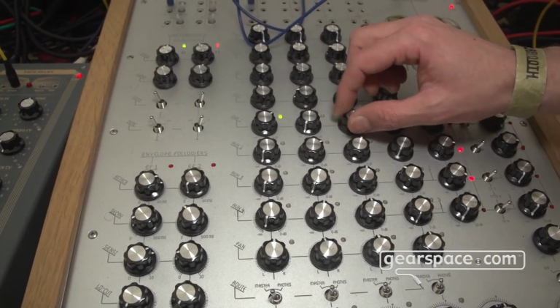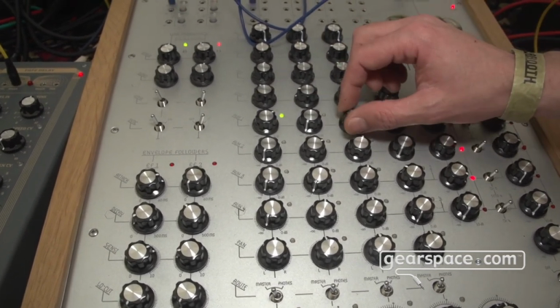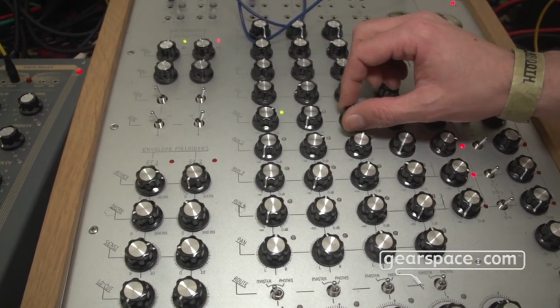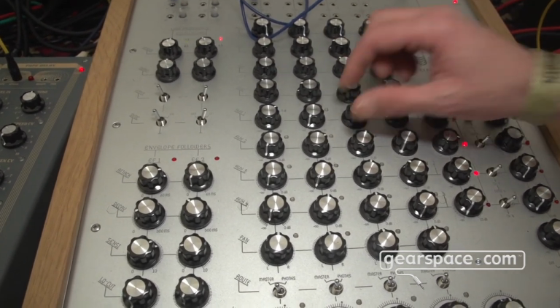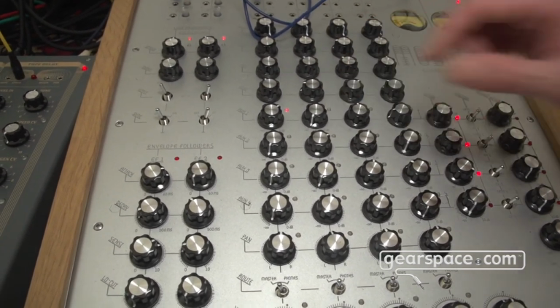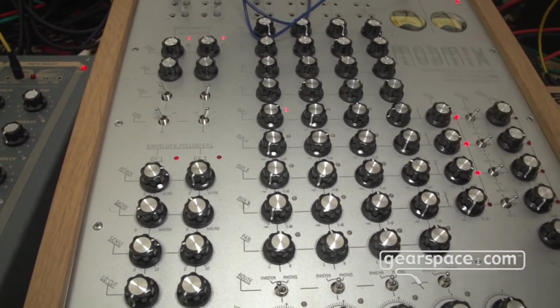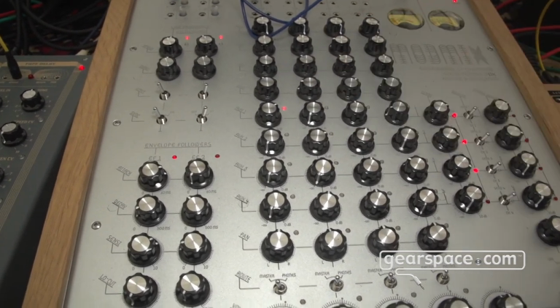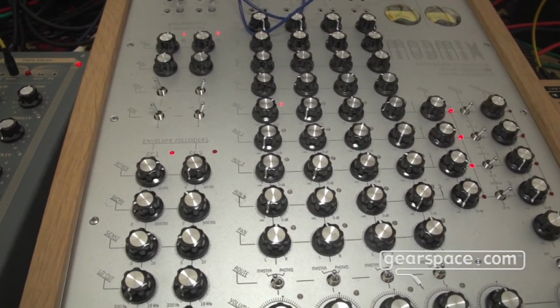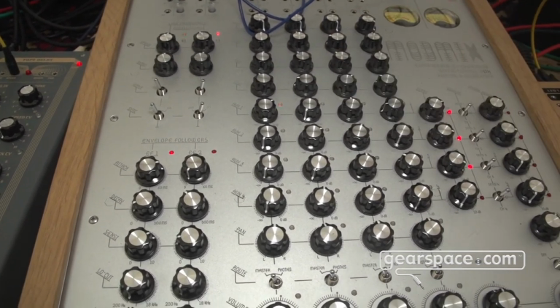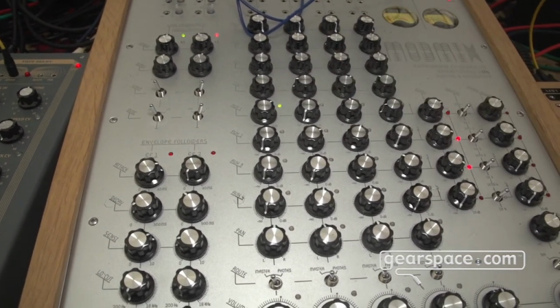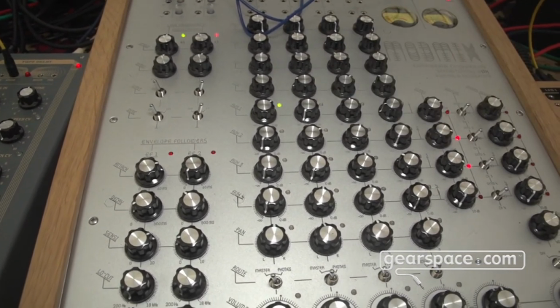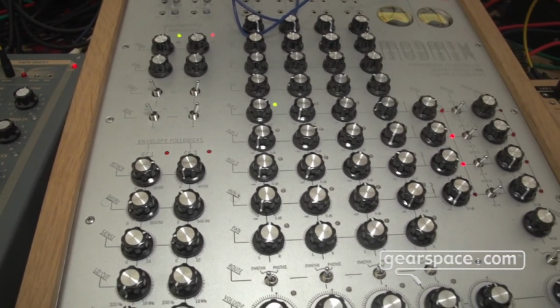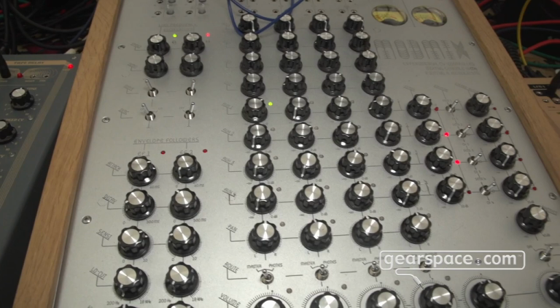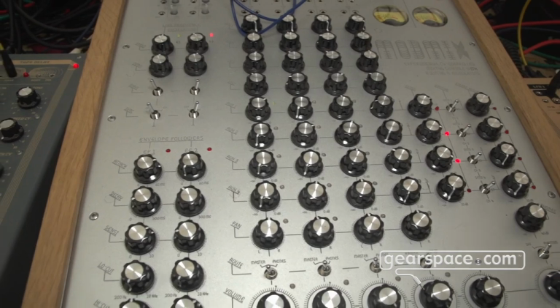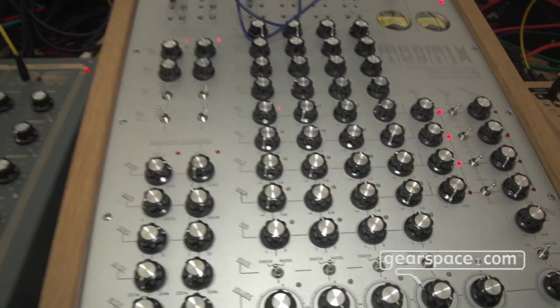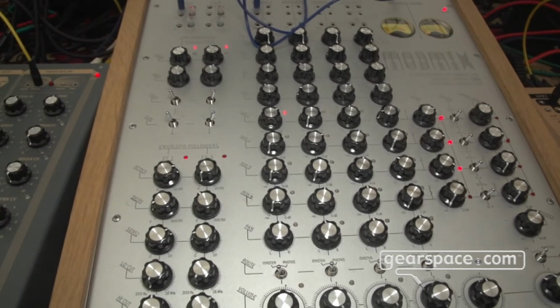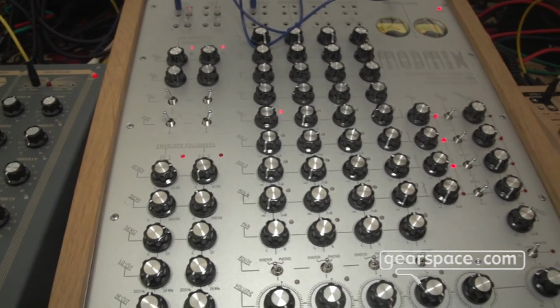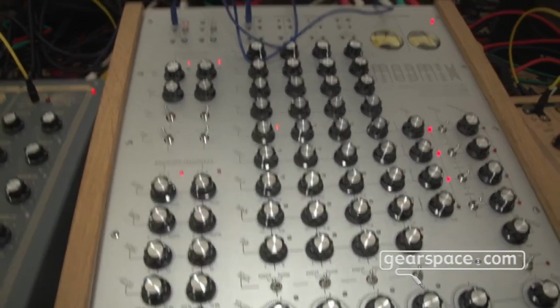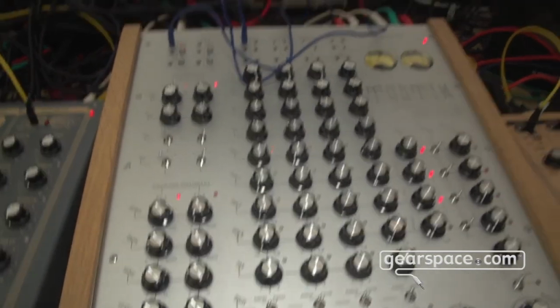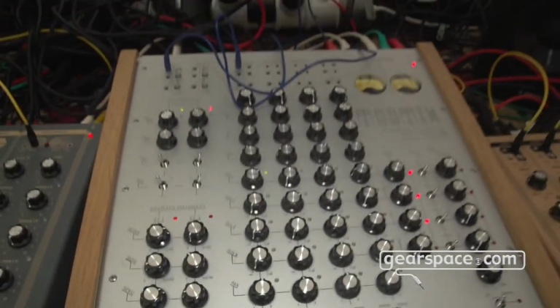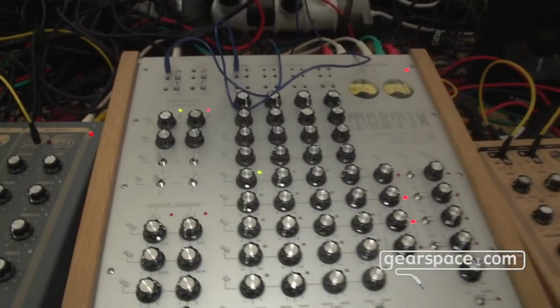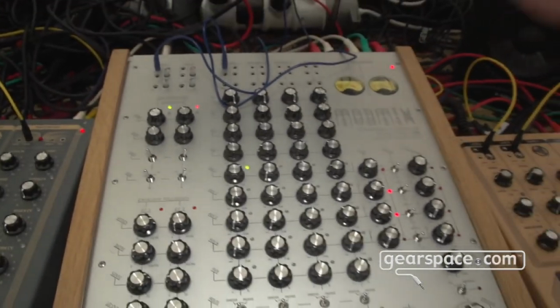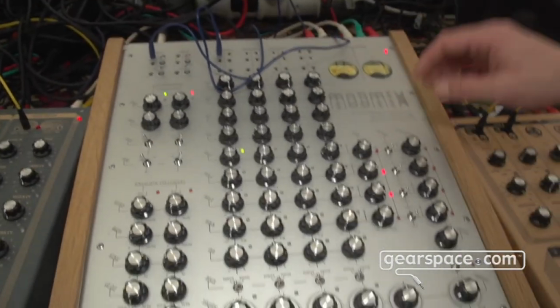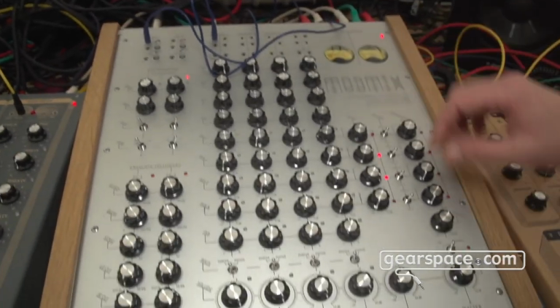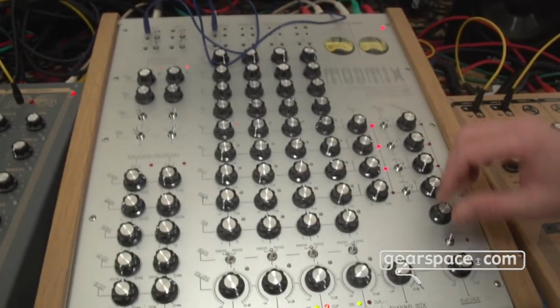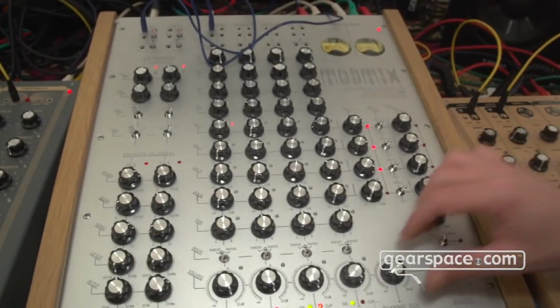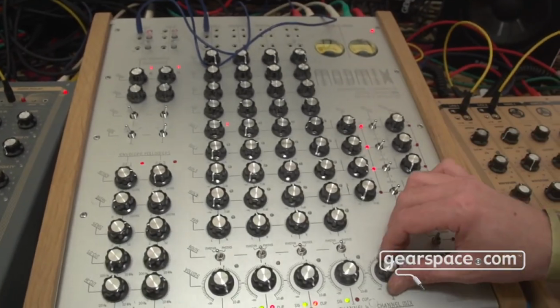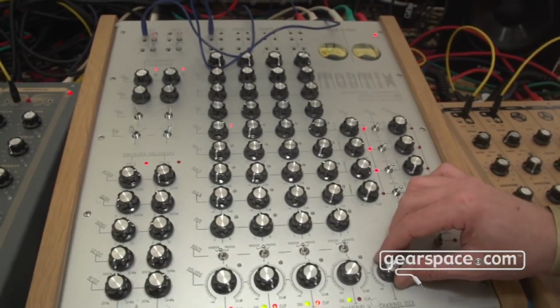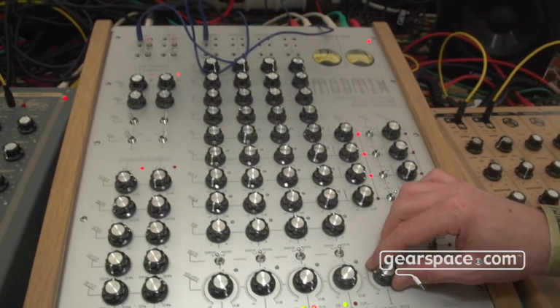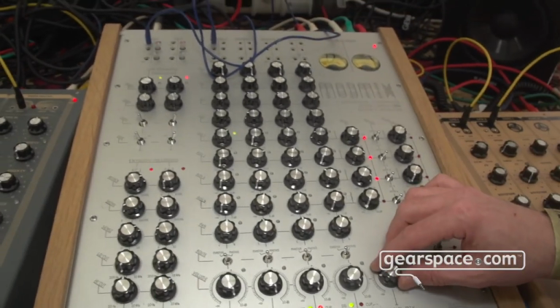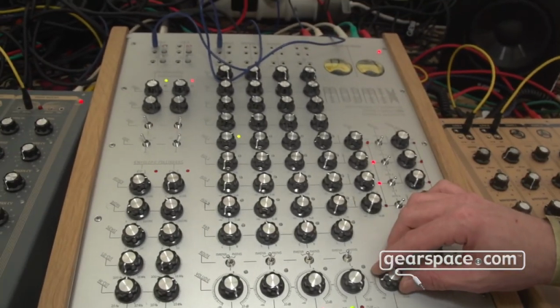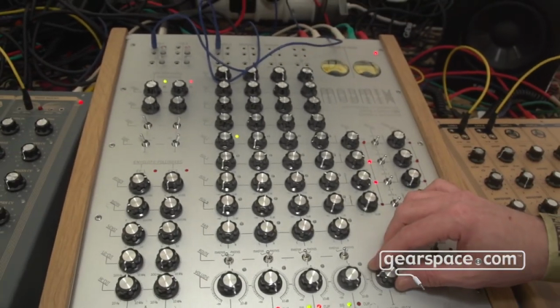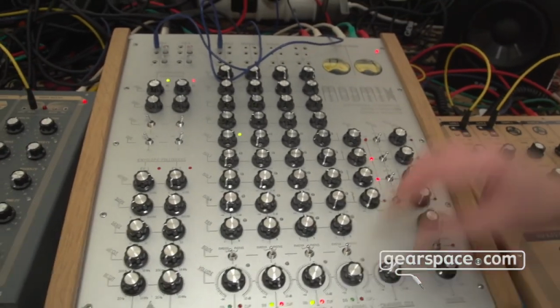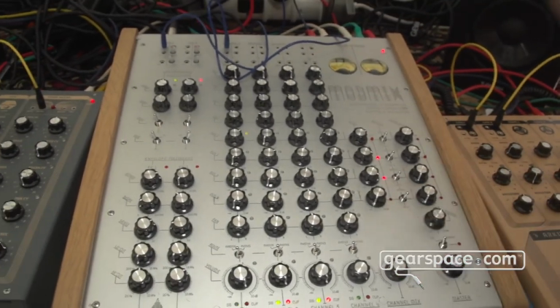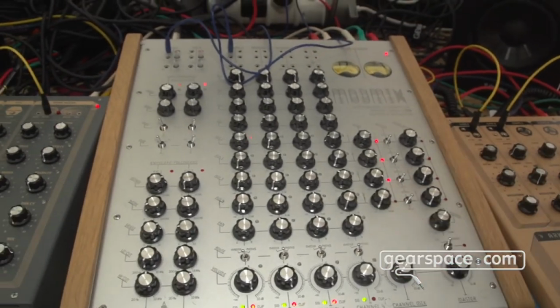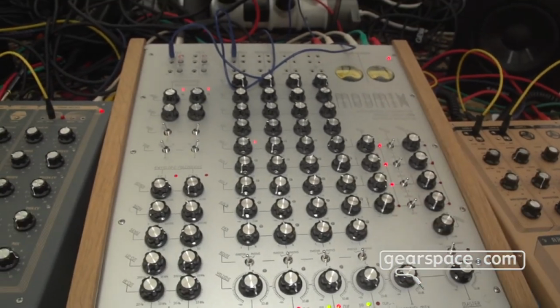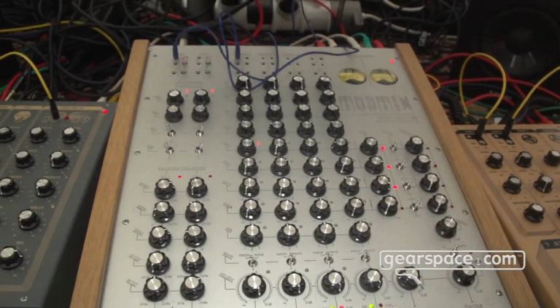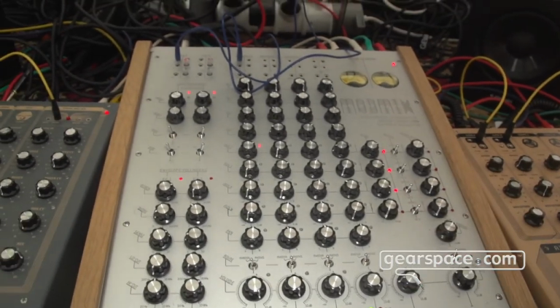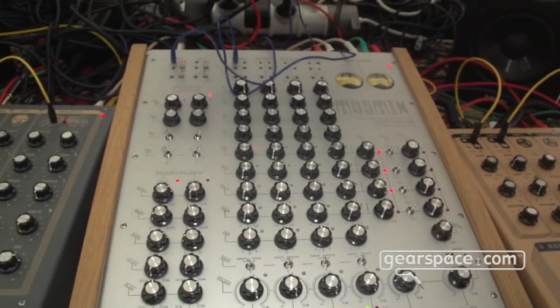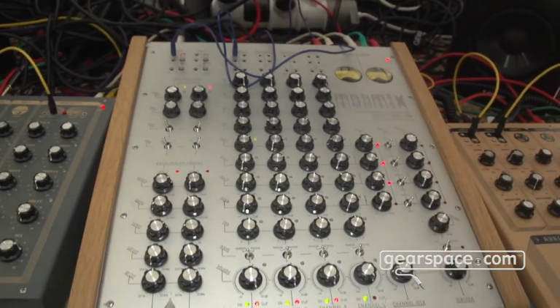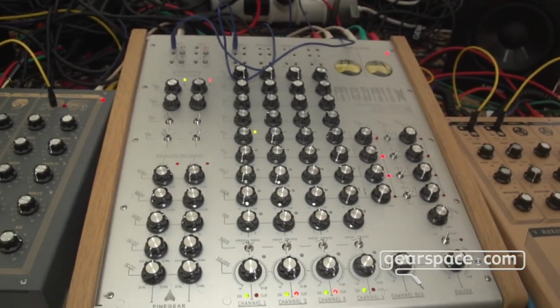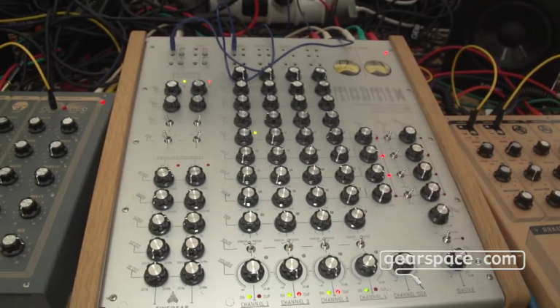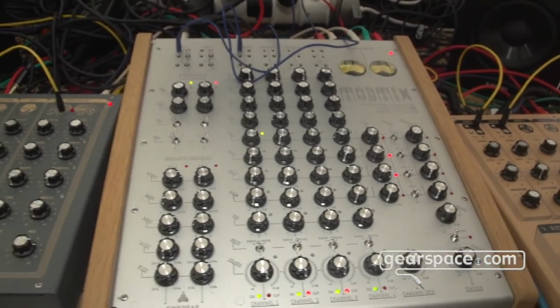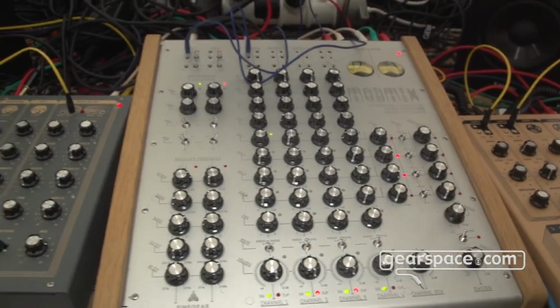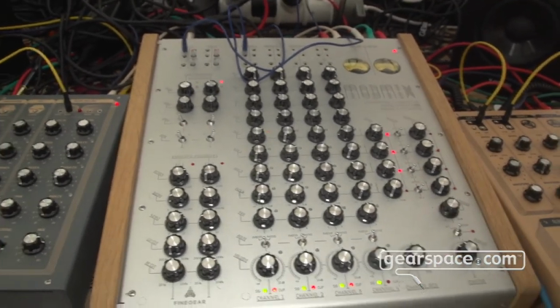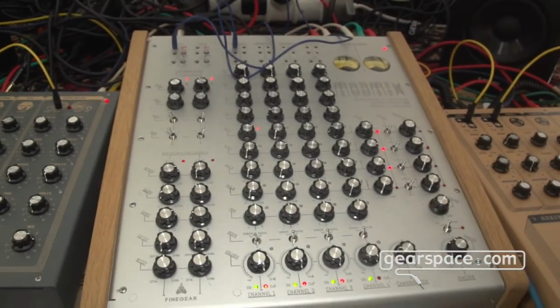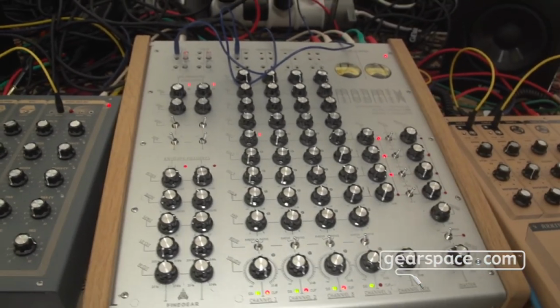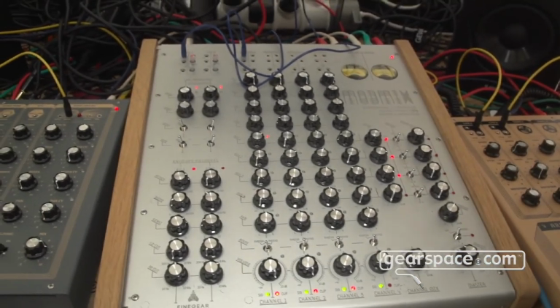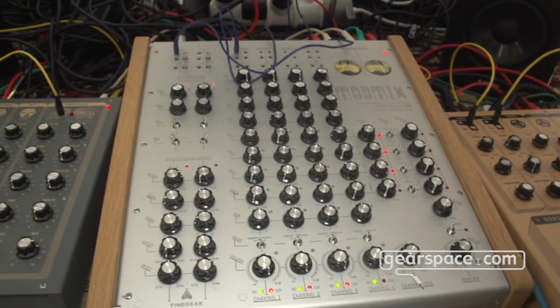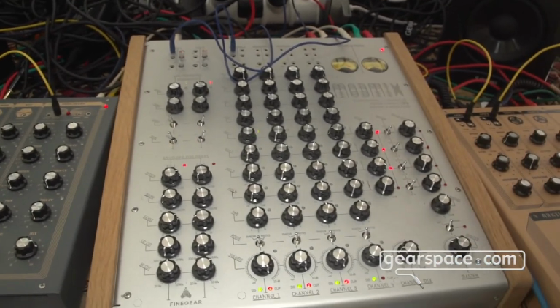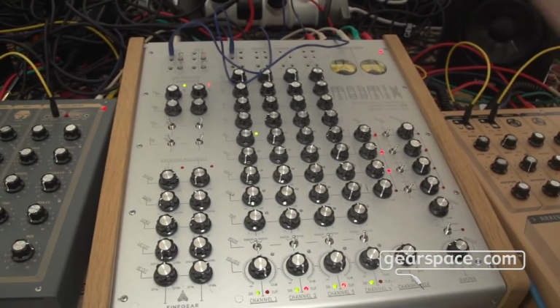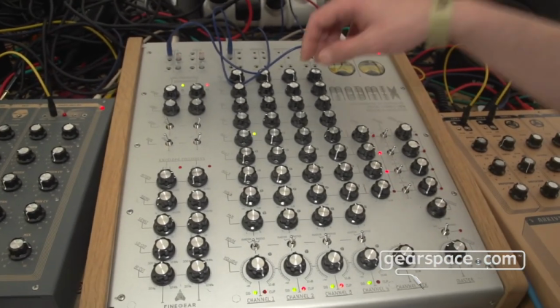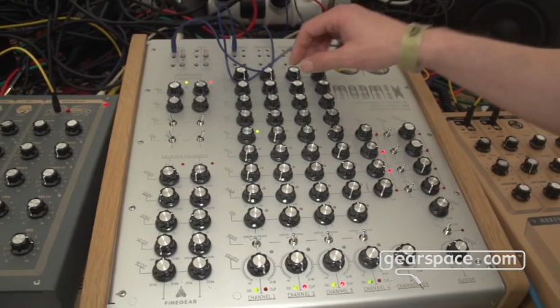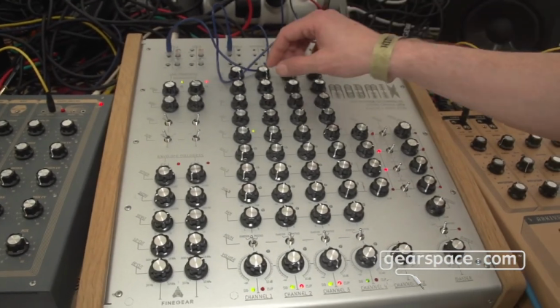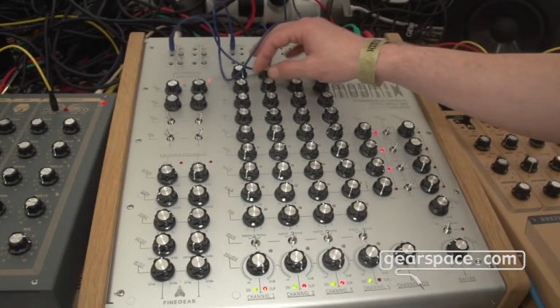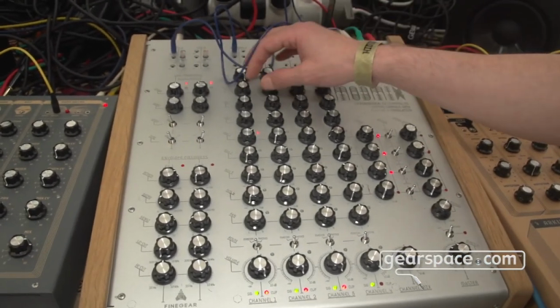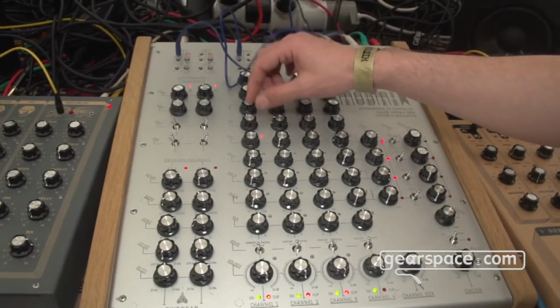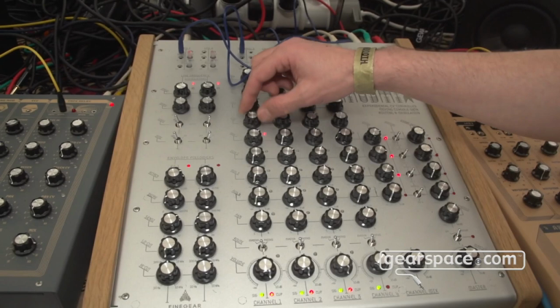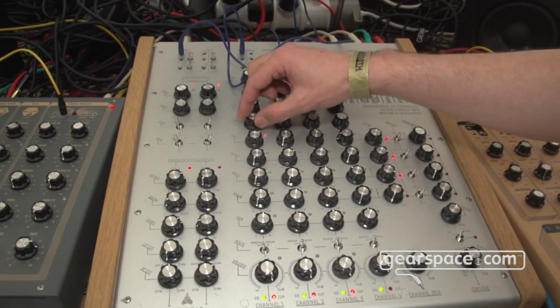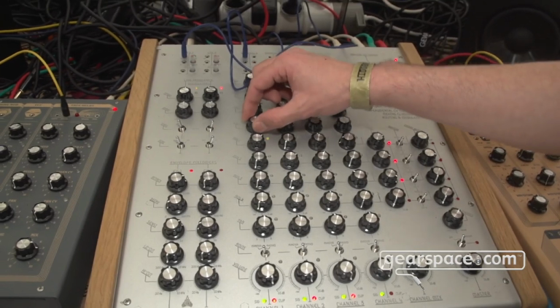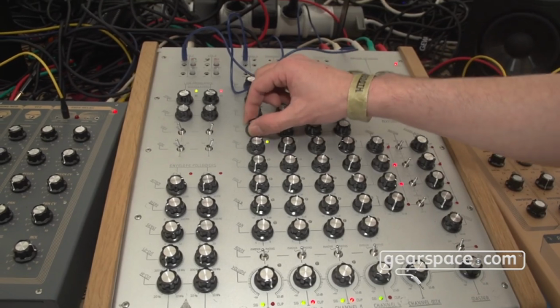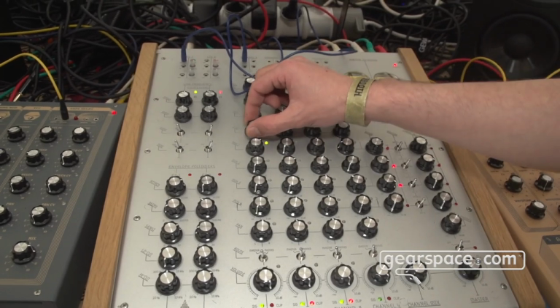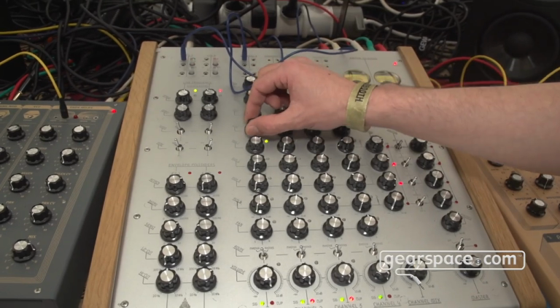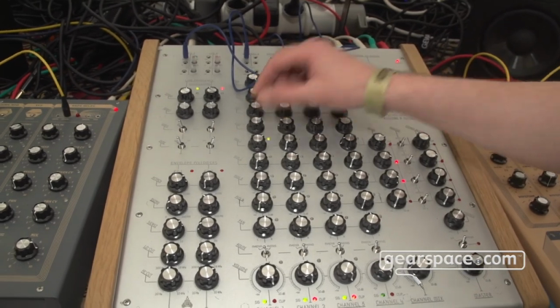What's even more interesting is when you start playing music into it.